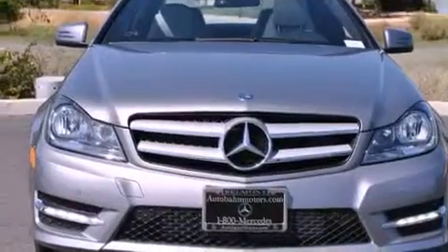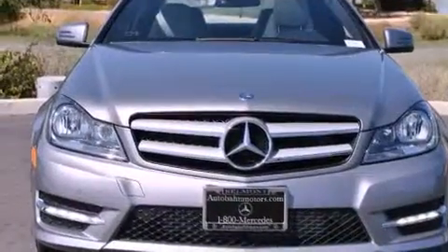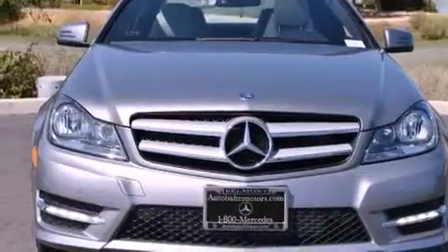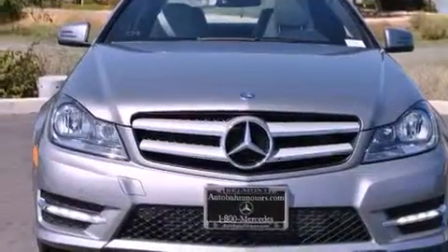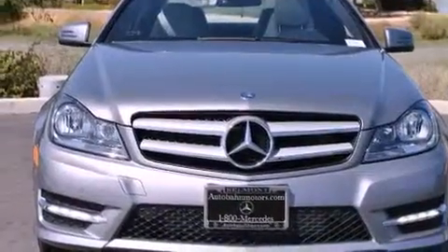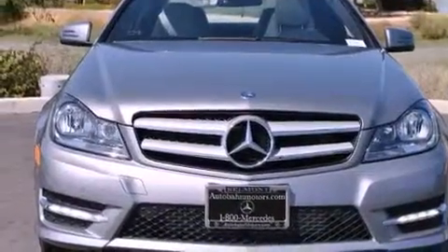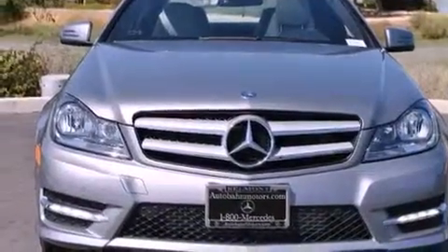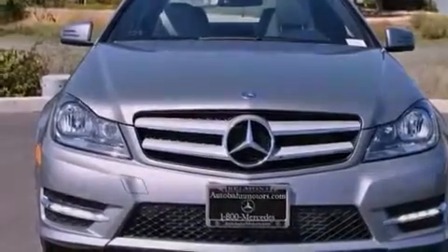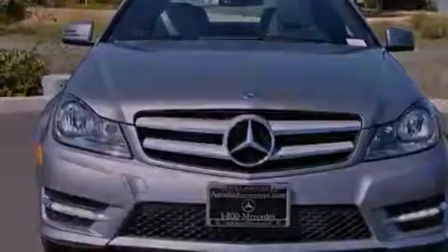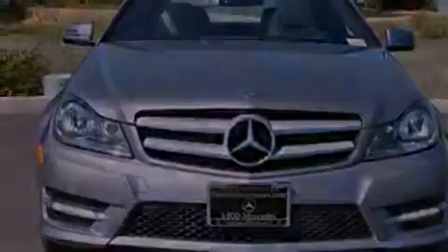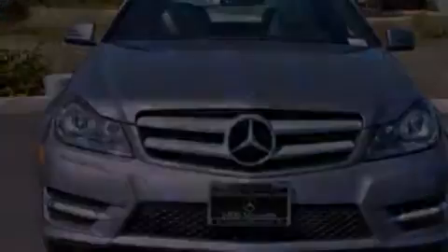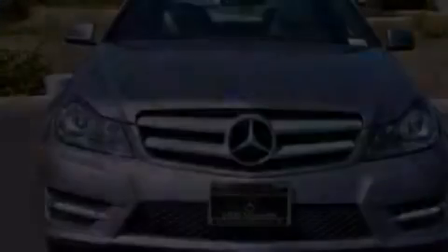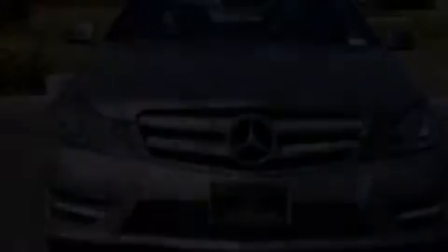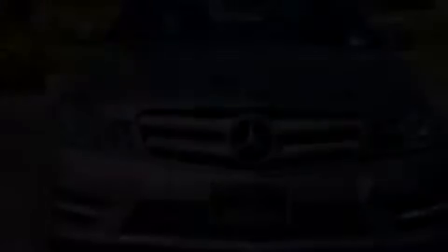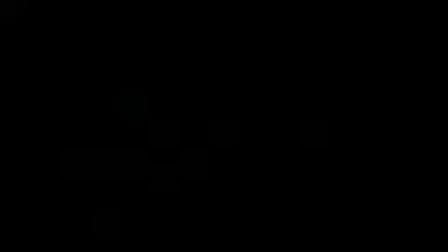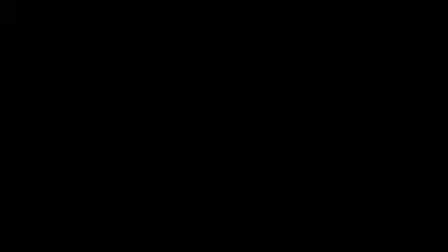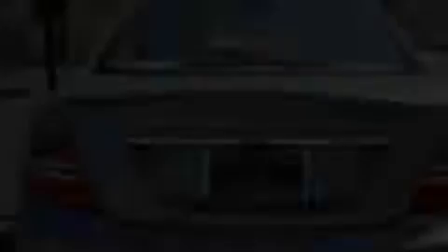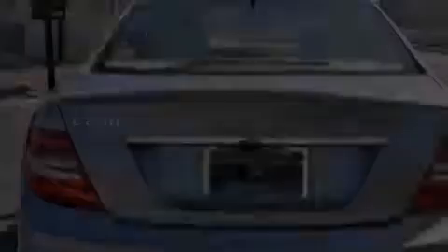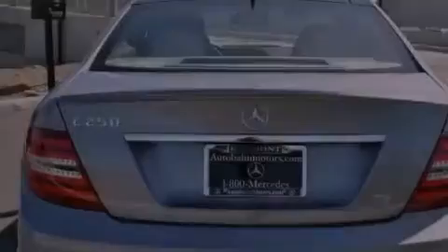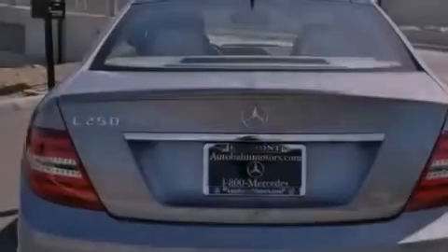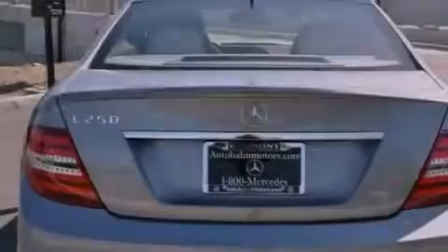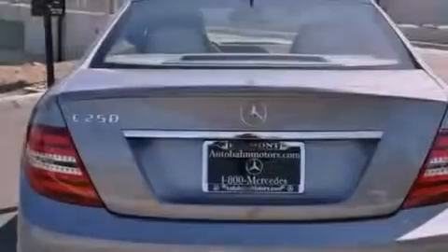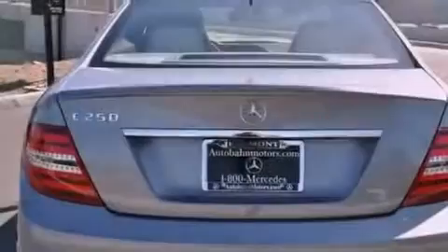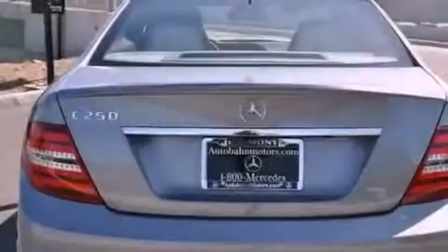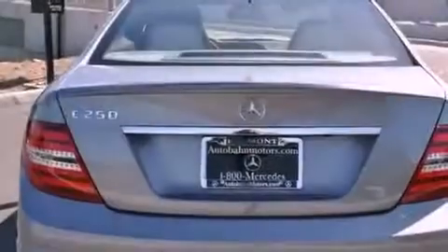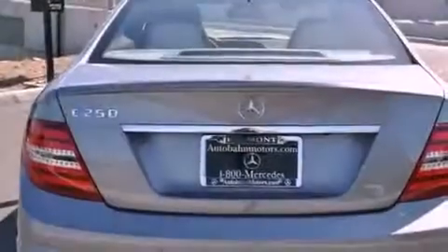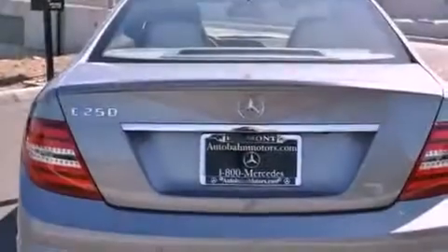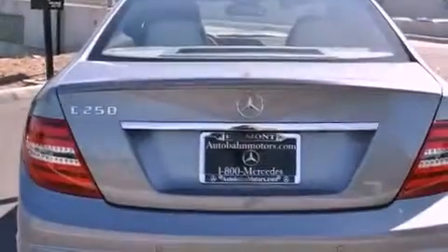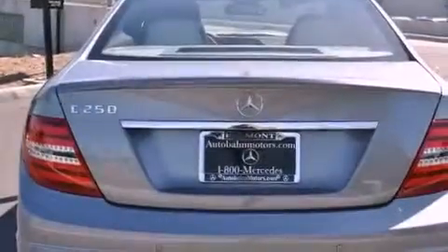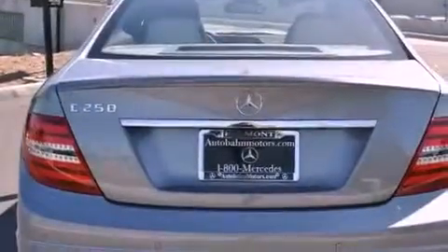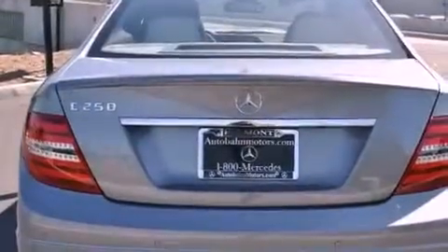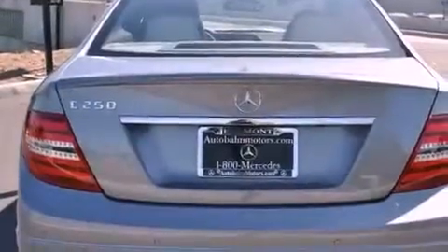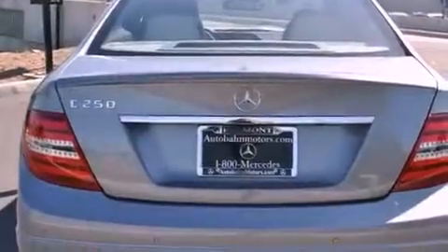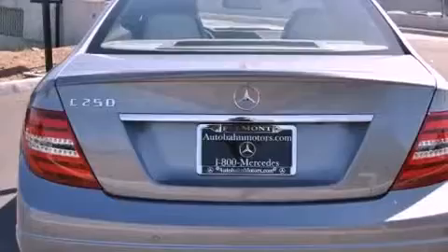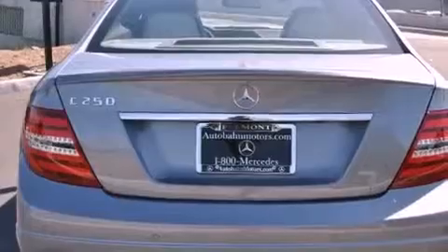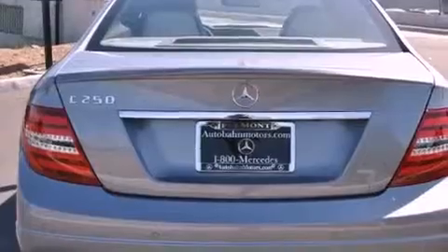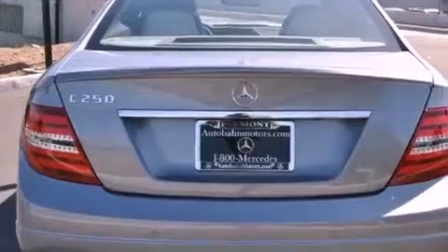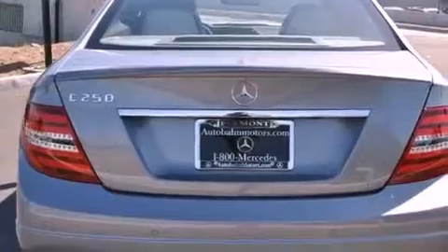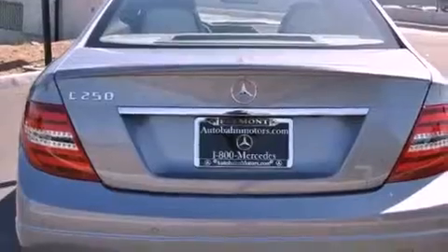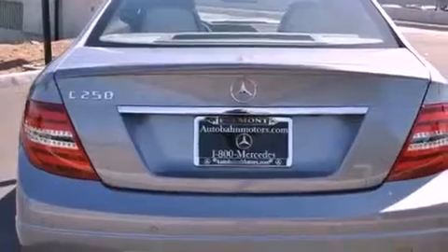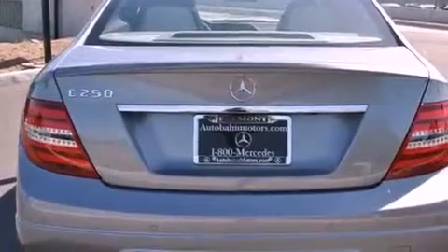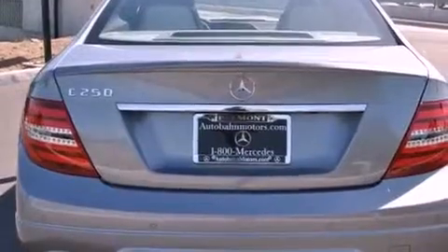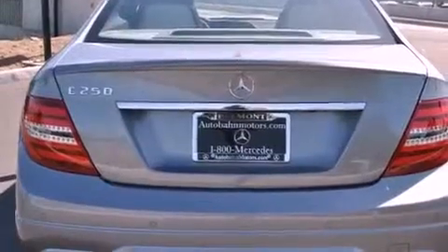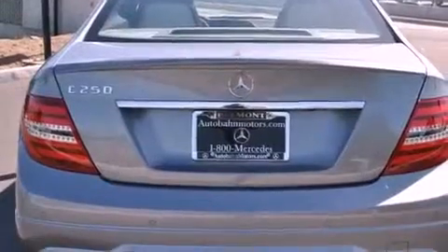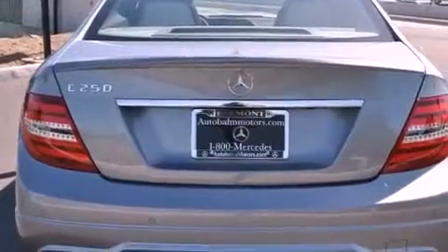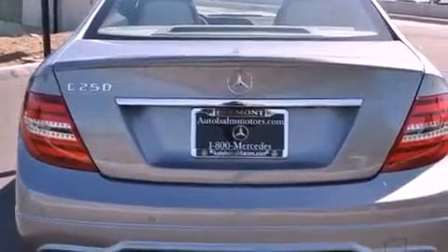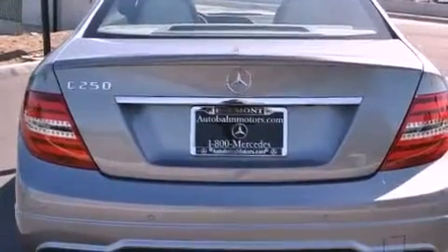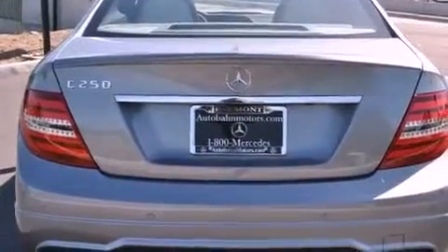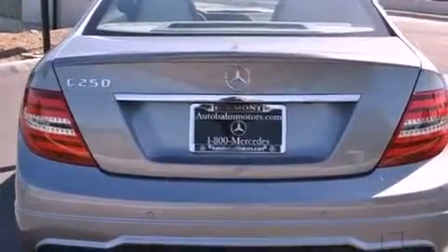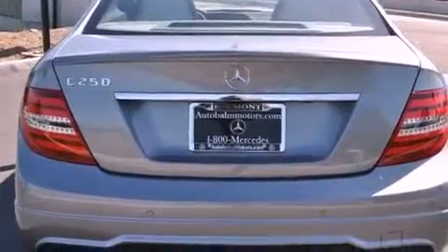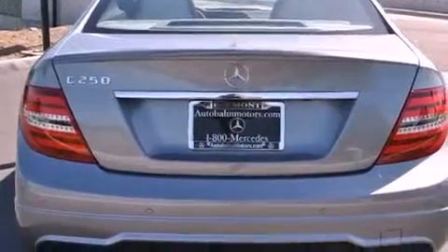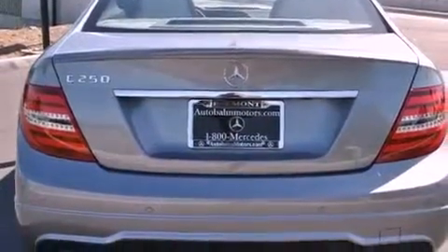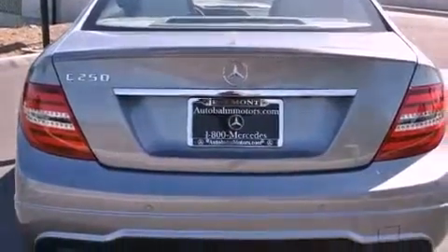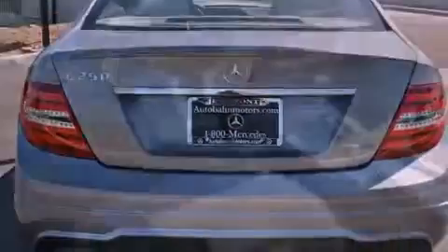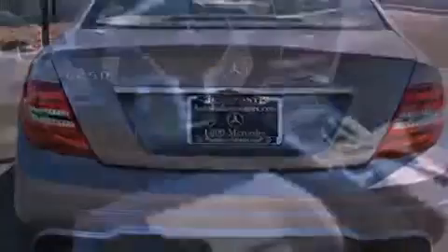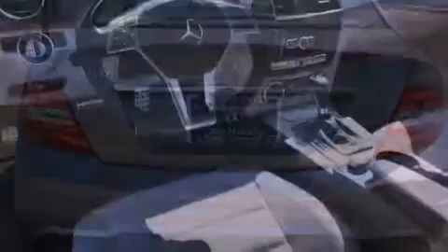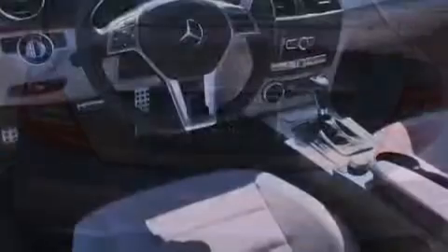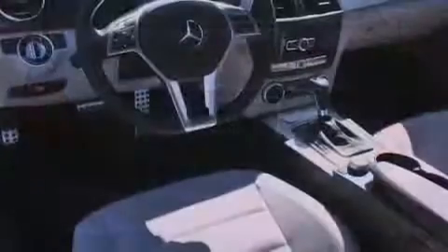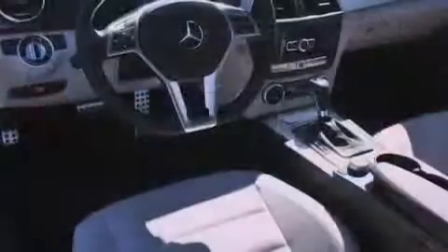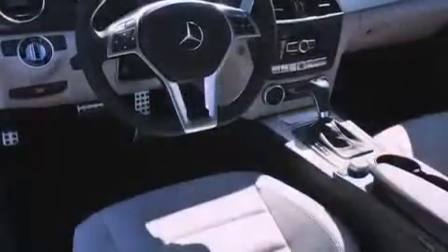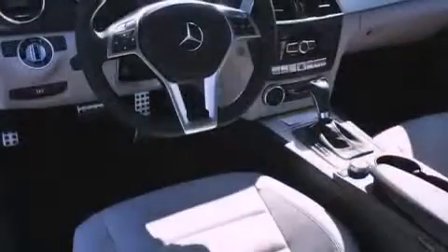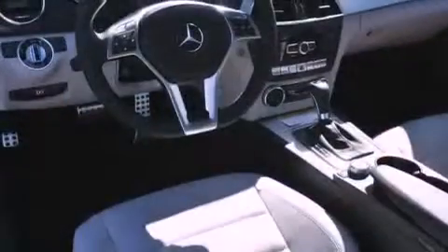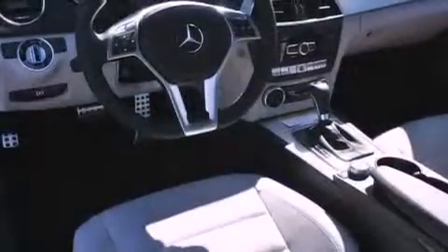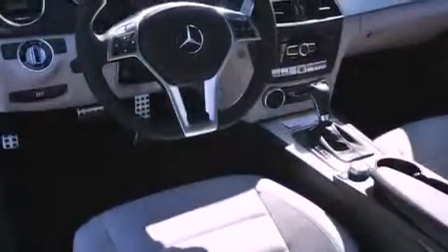Its top features and packages include the Premium One Package, the Multimedia Package, and Lane Keeping Assist.